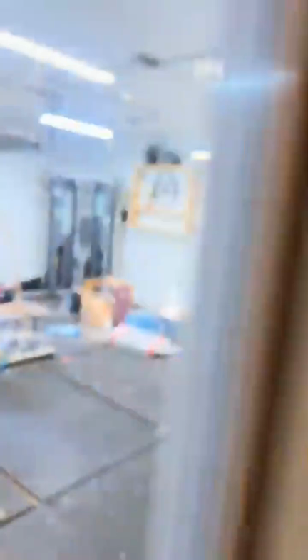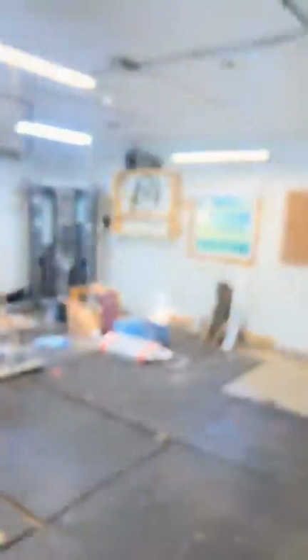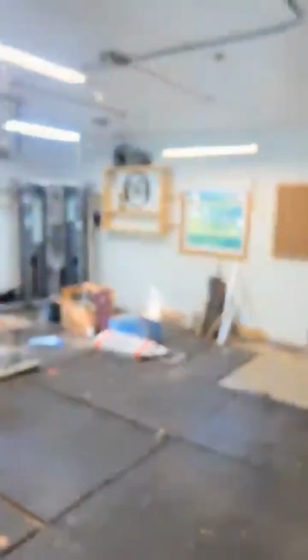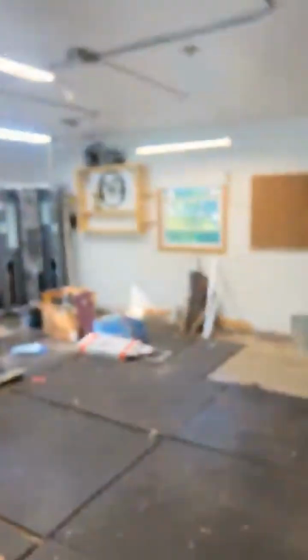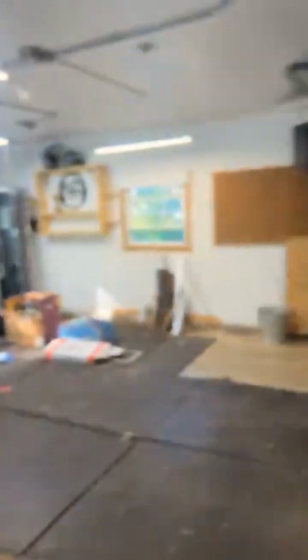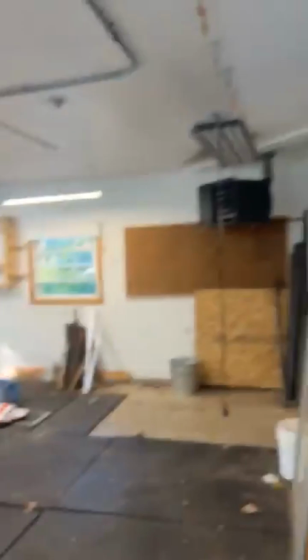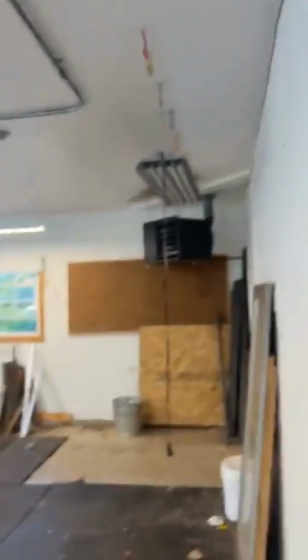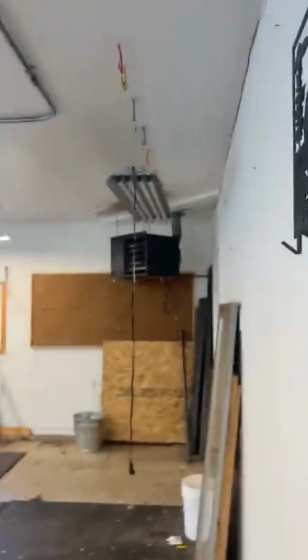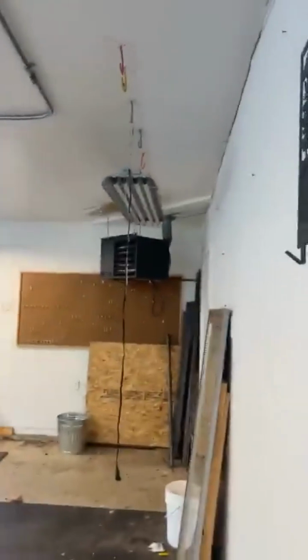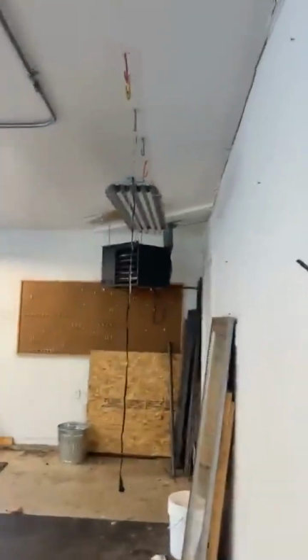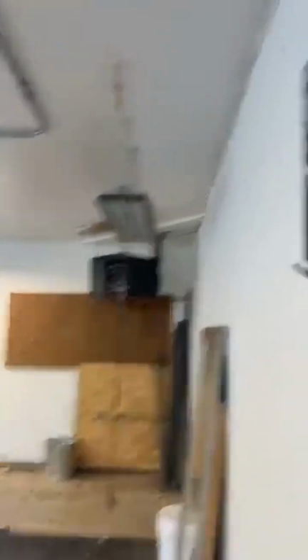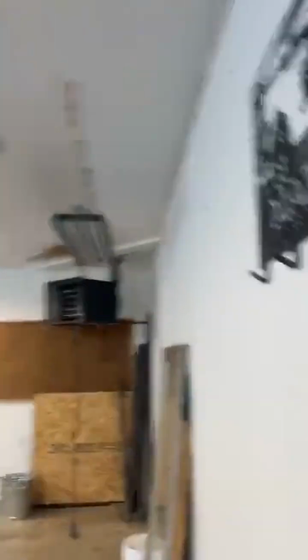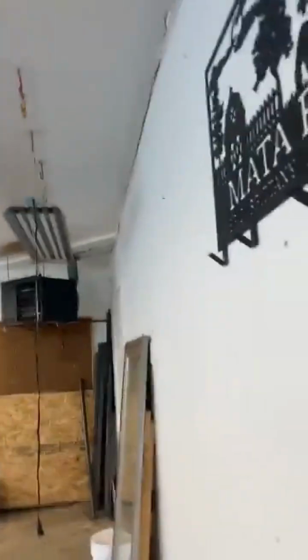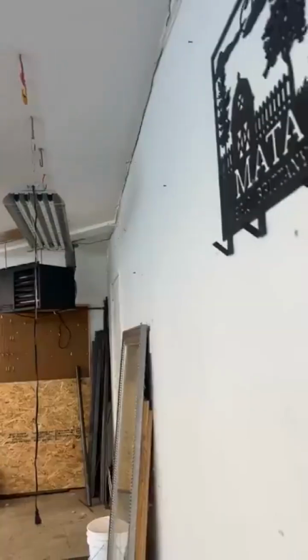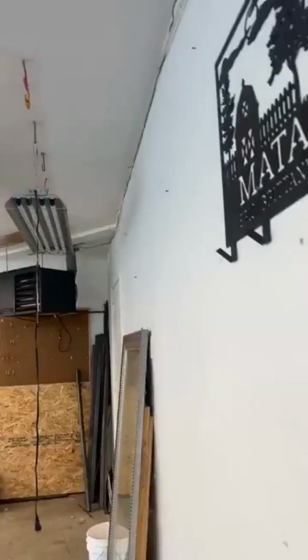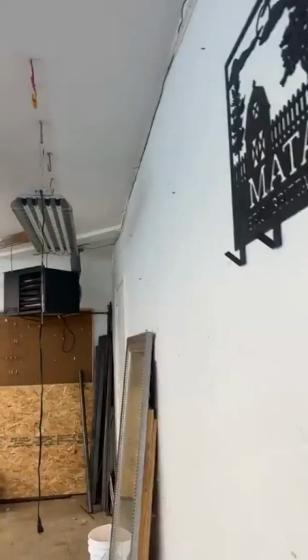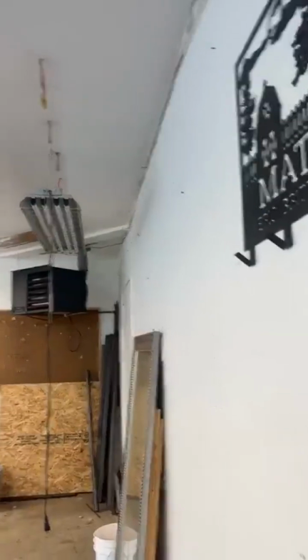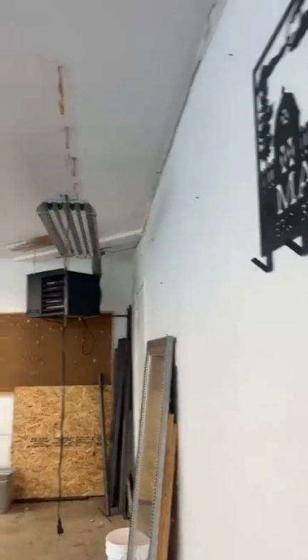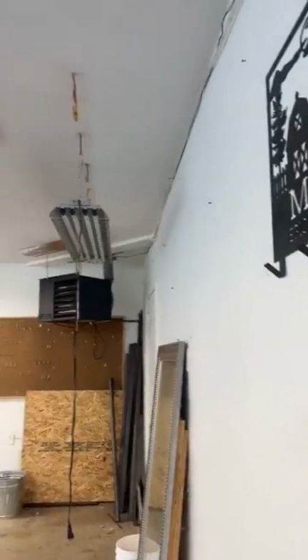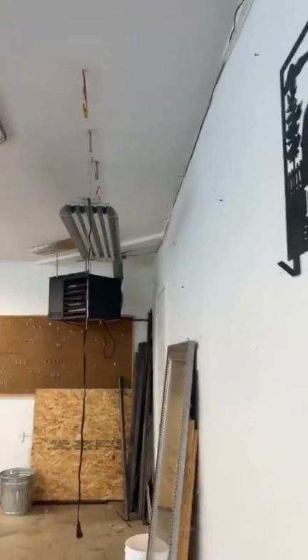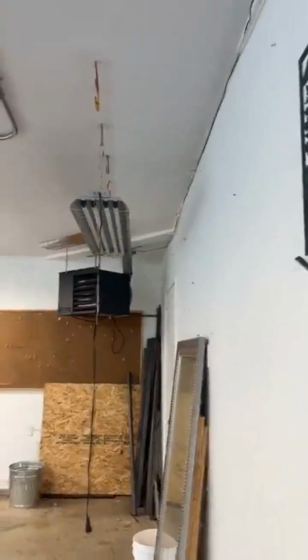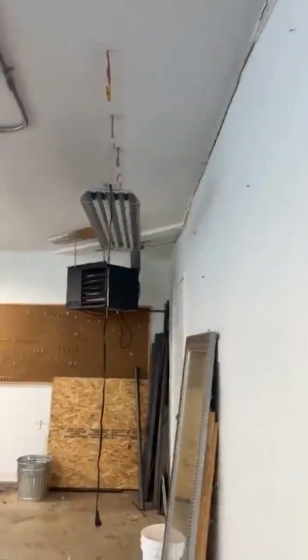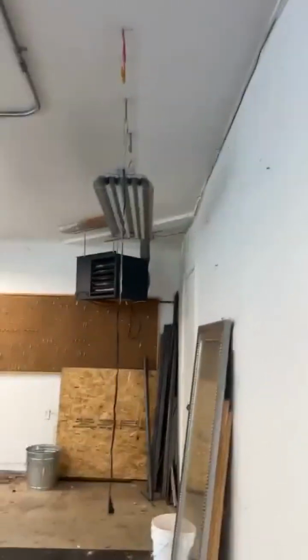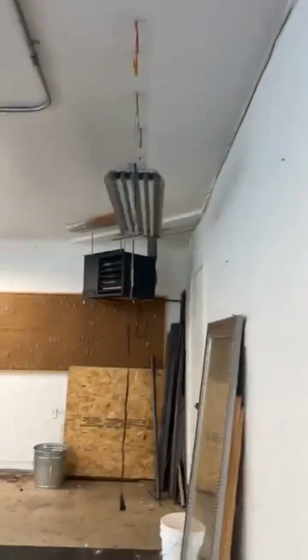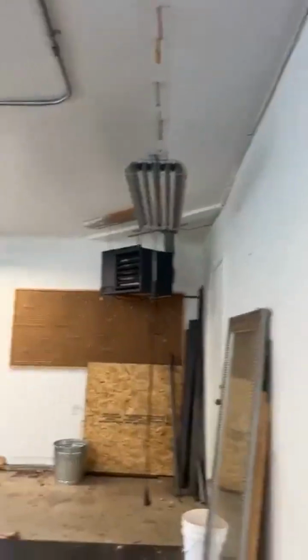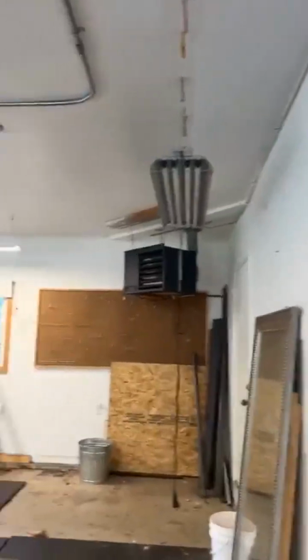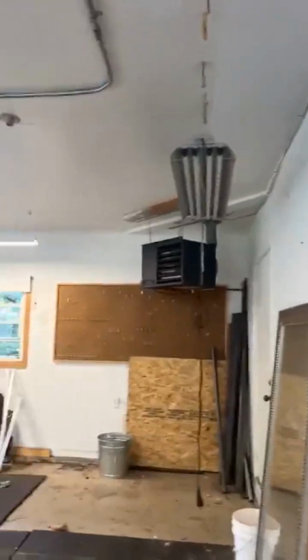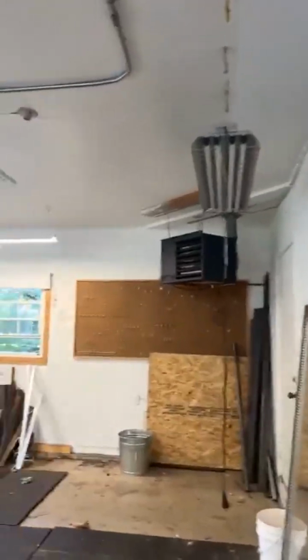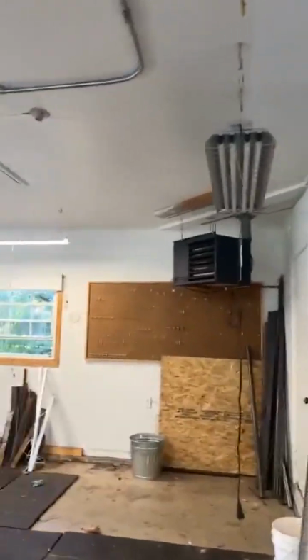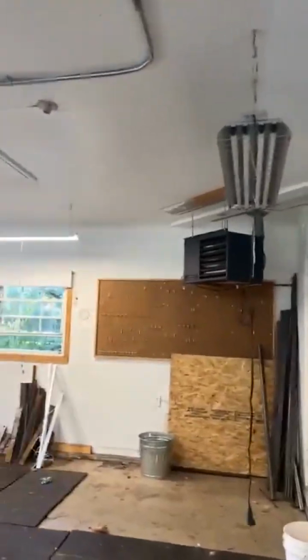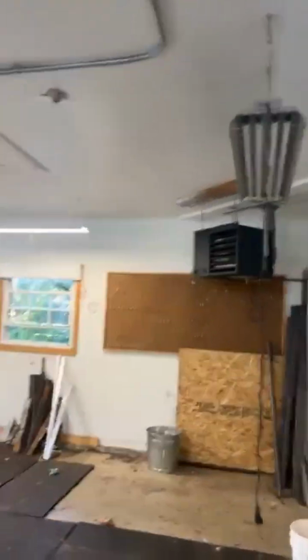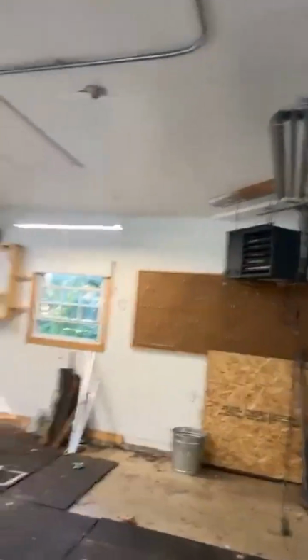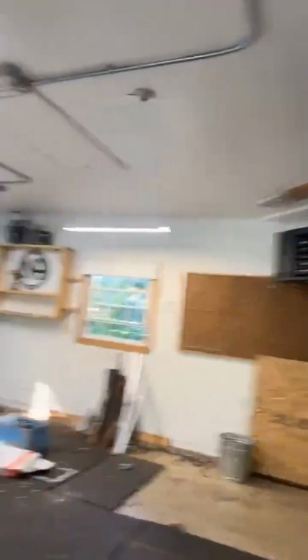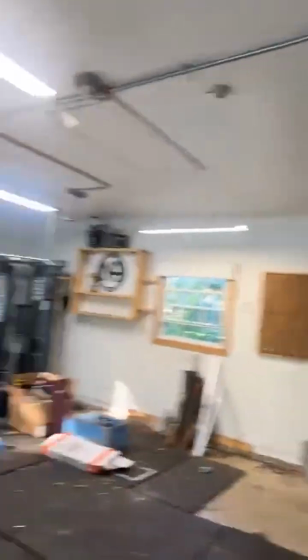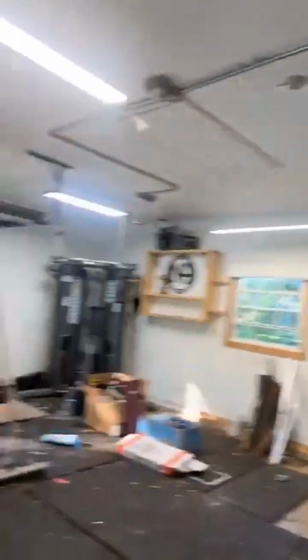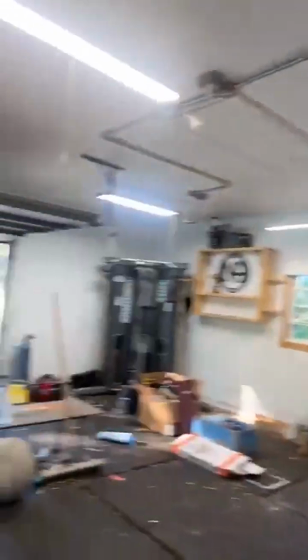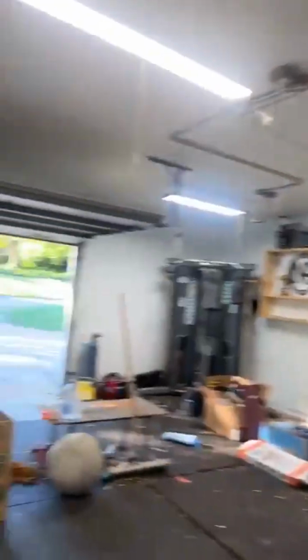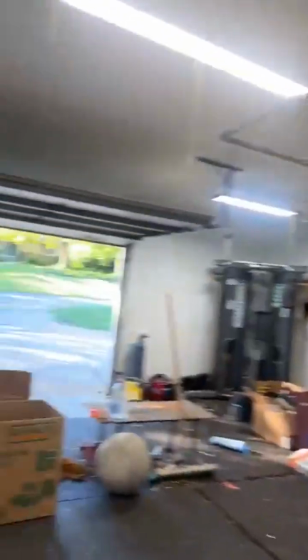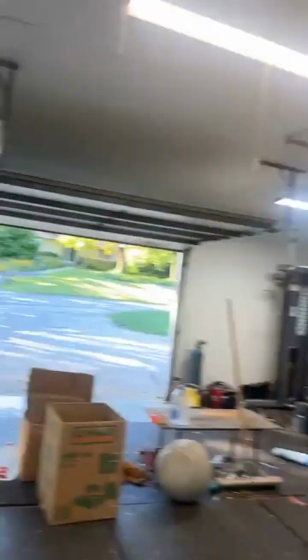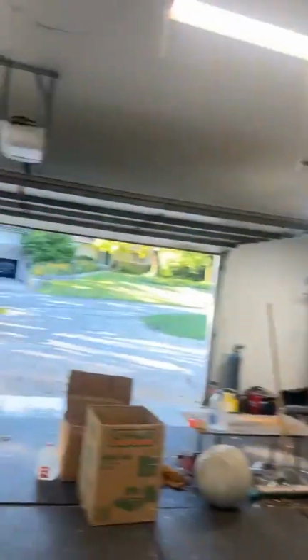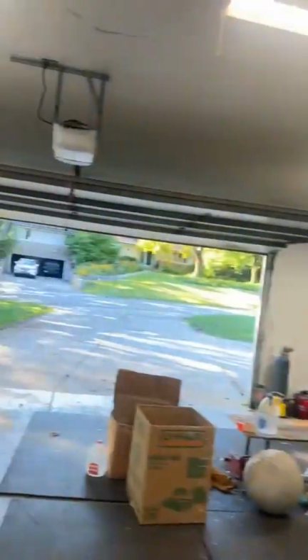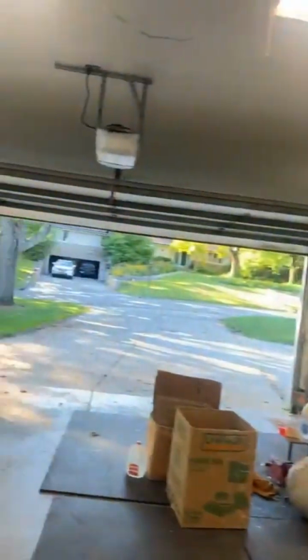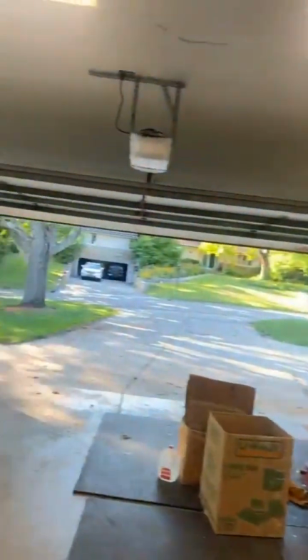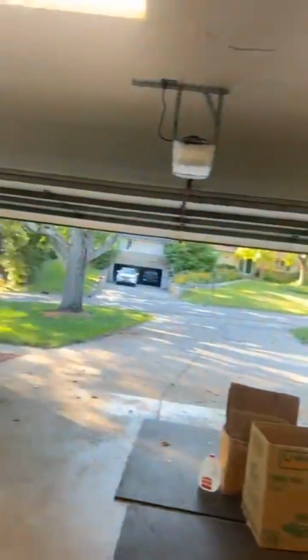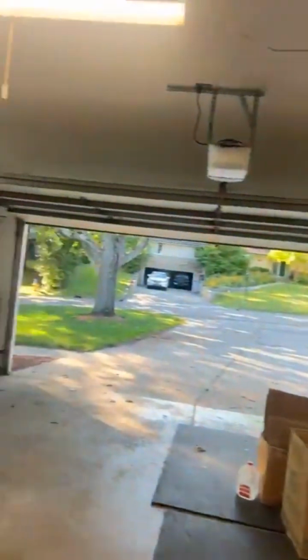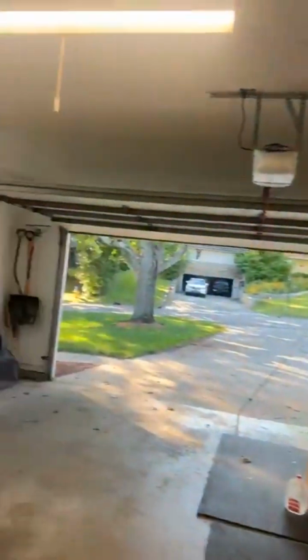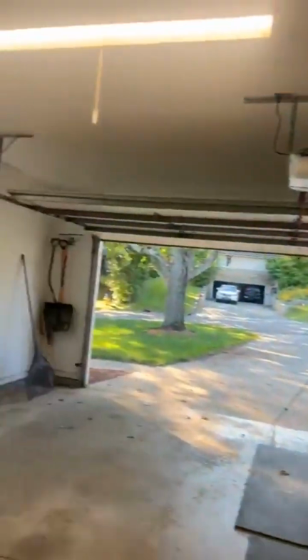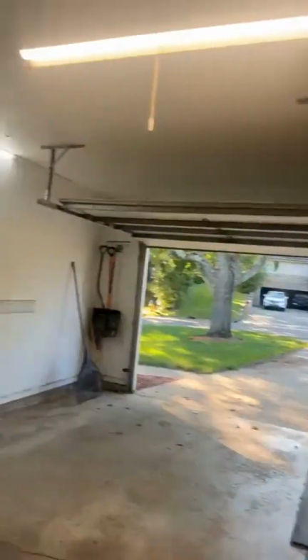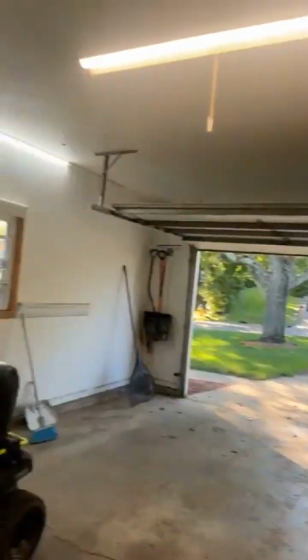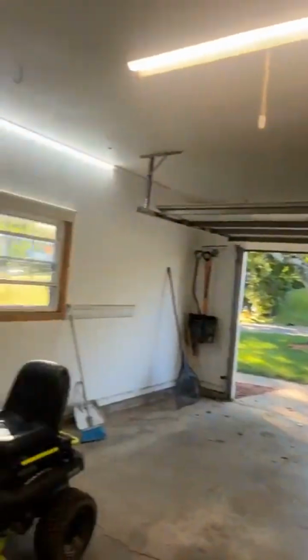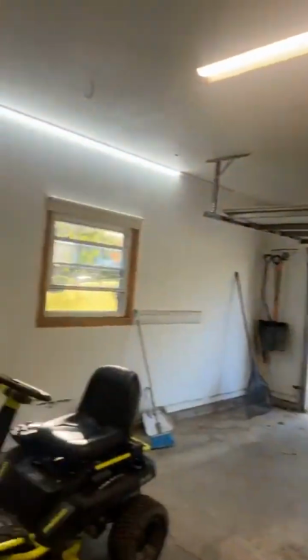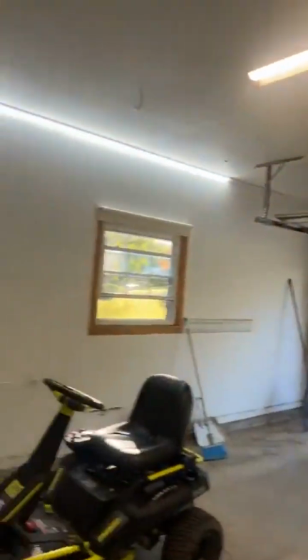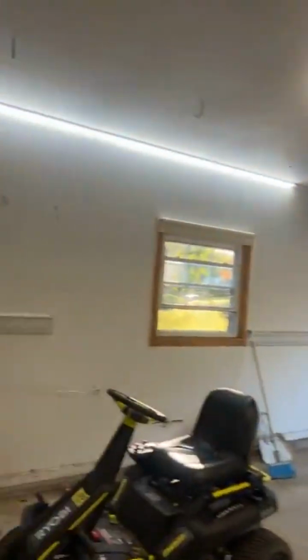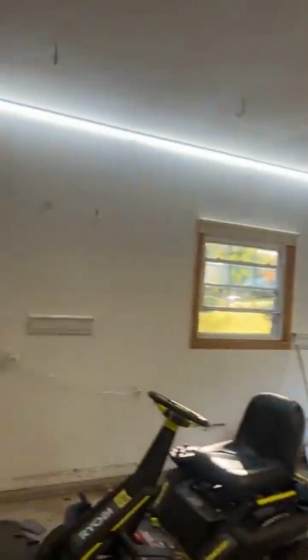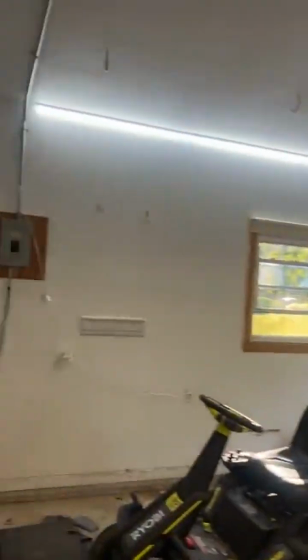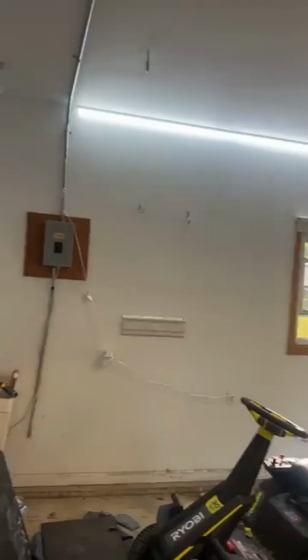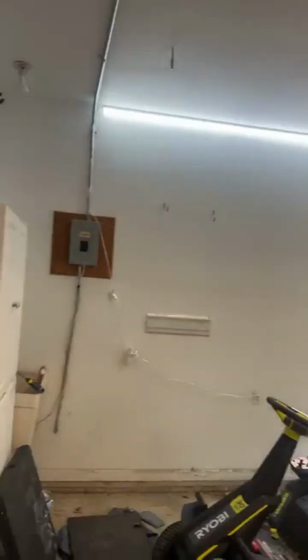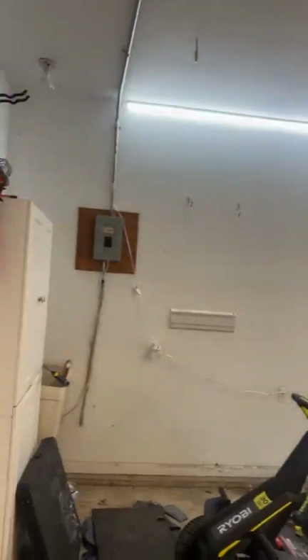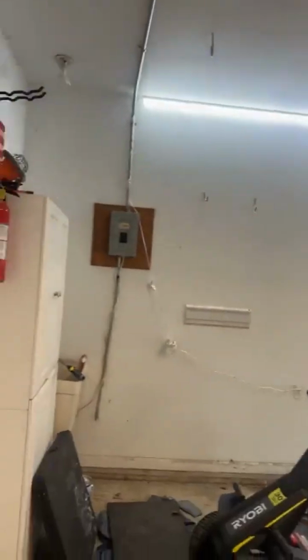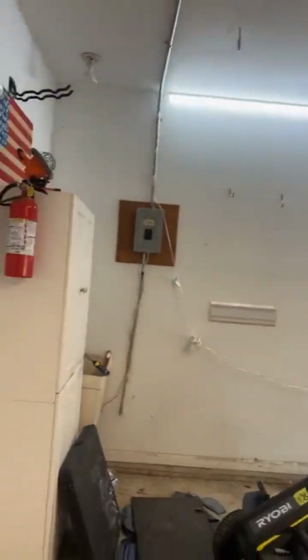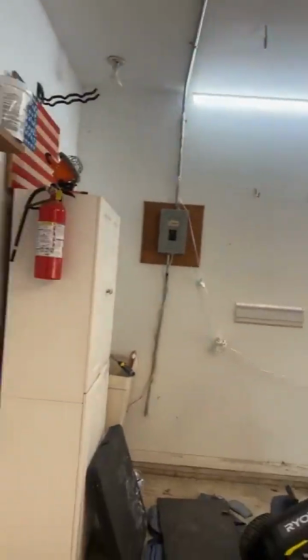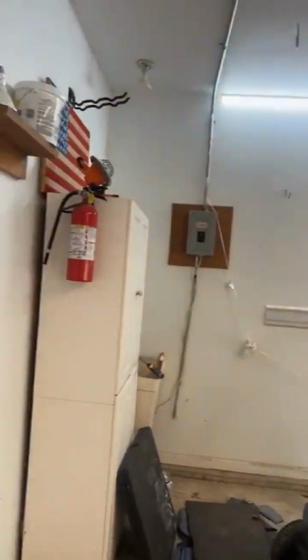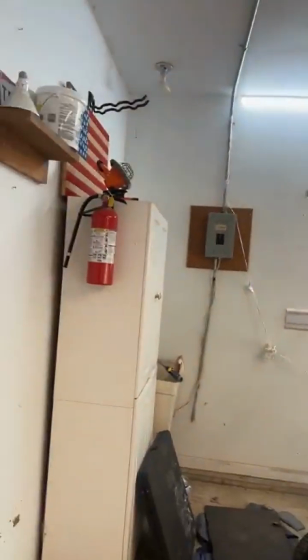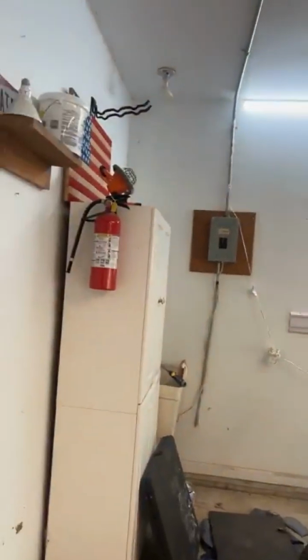You got a heated garage — that was installed. If you enjoy working in the wintertime, this is perfect.